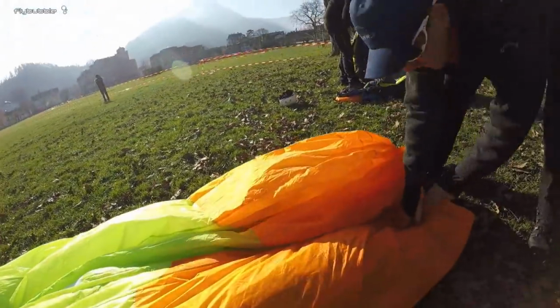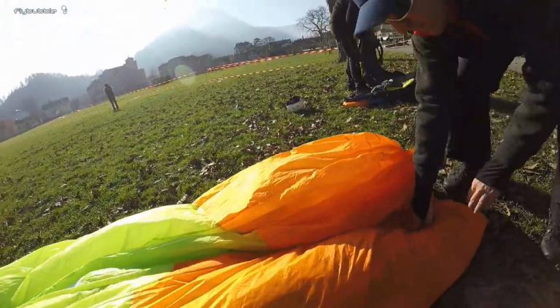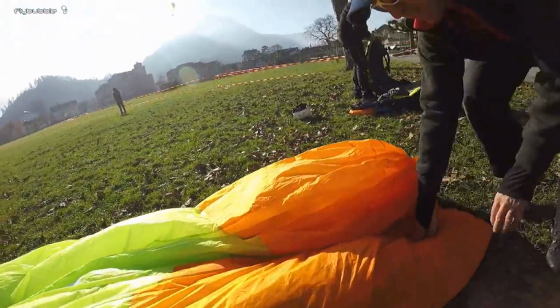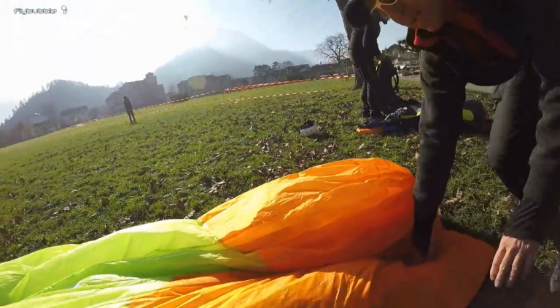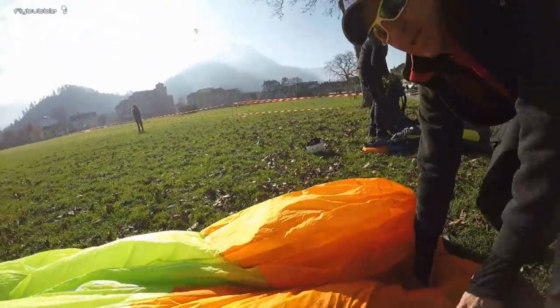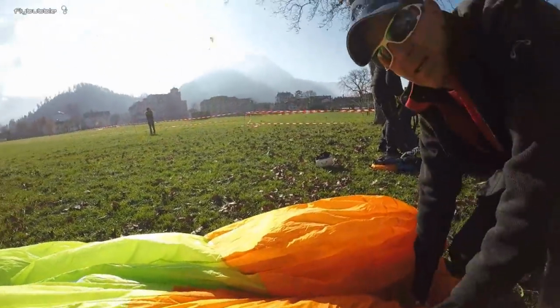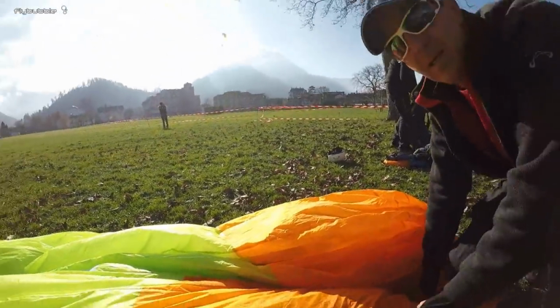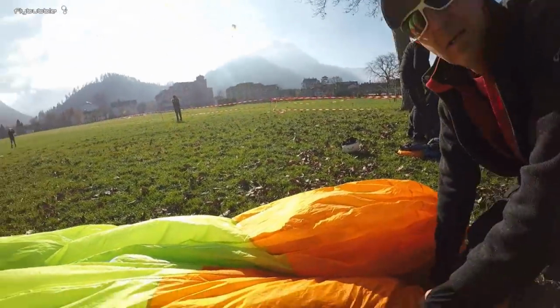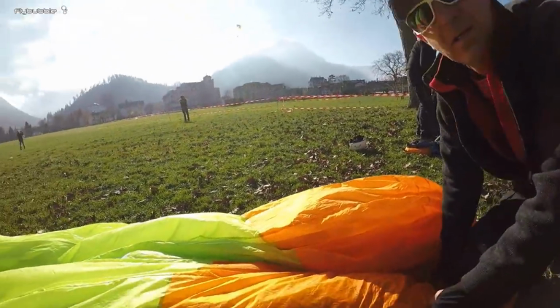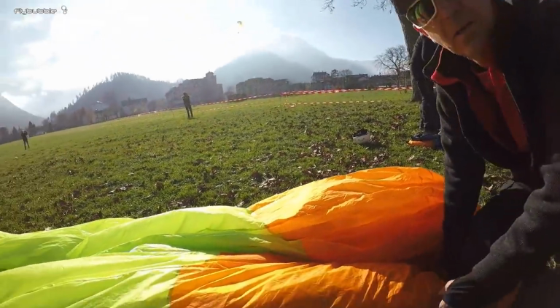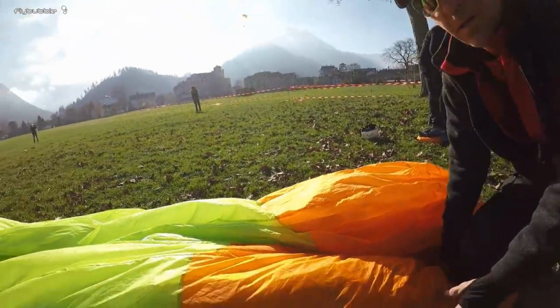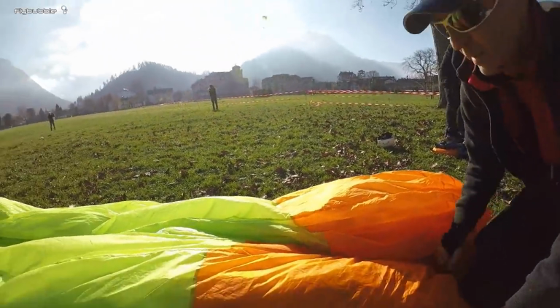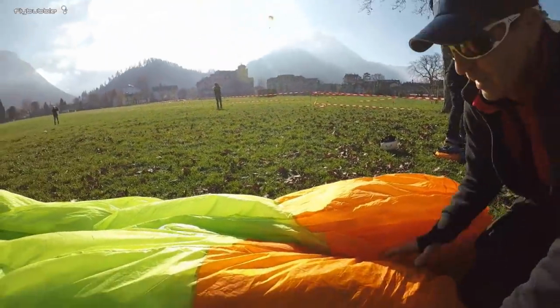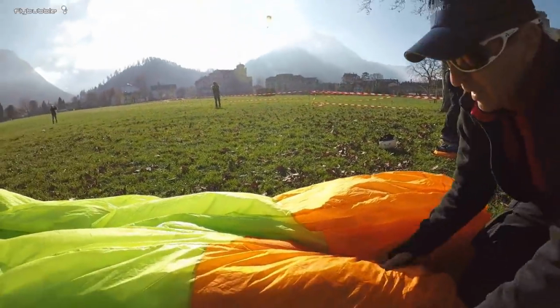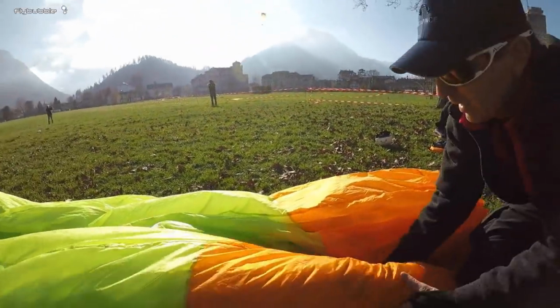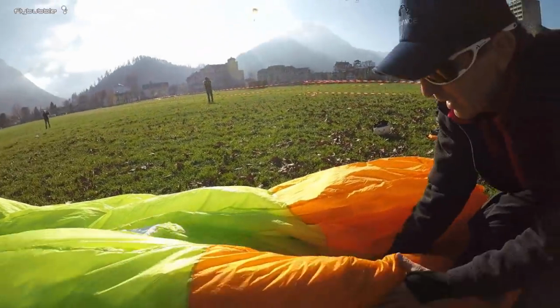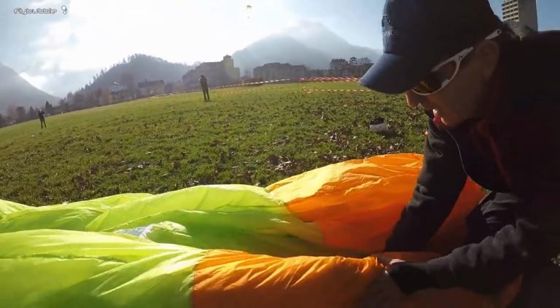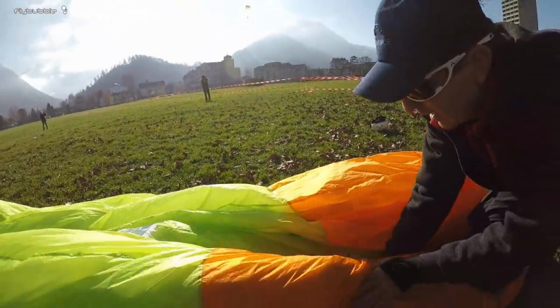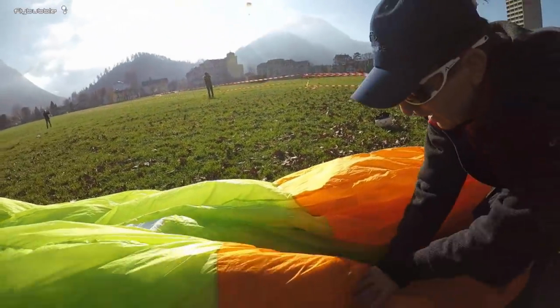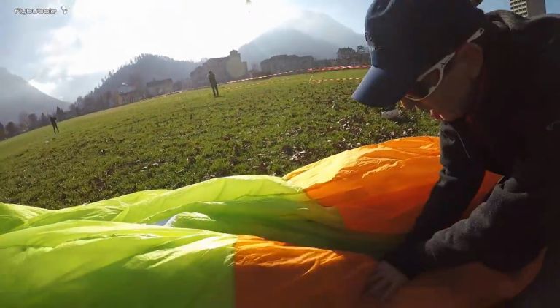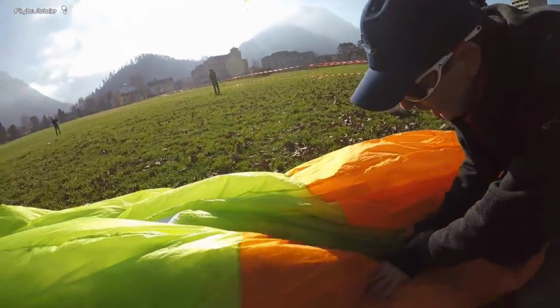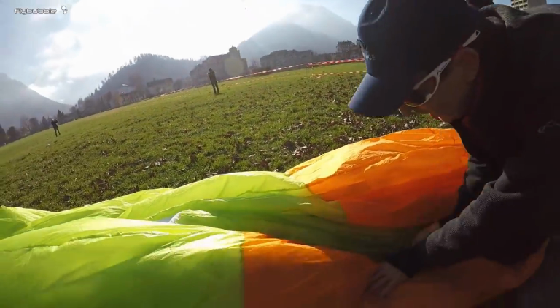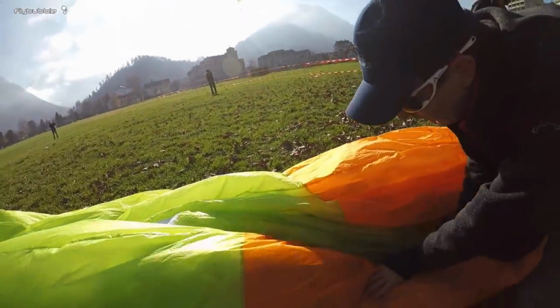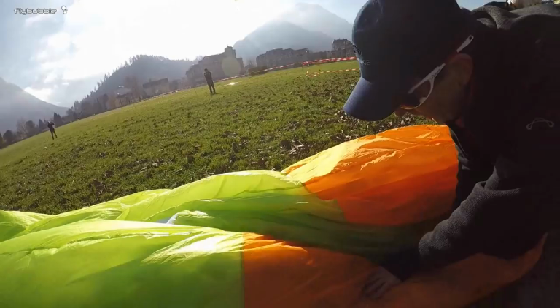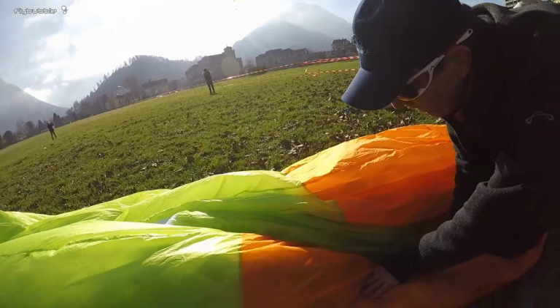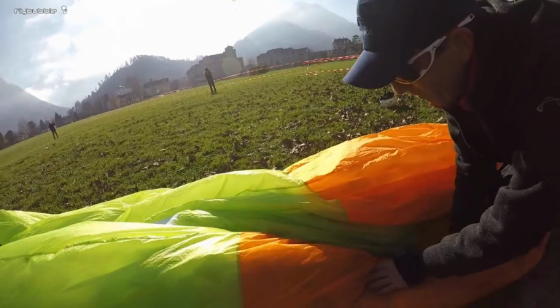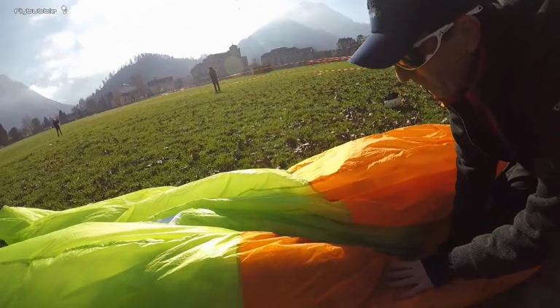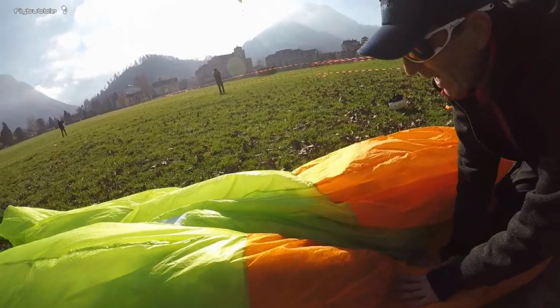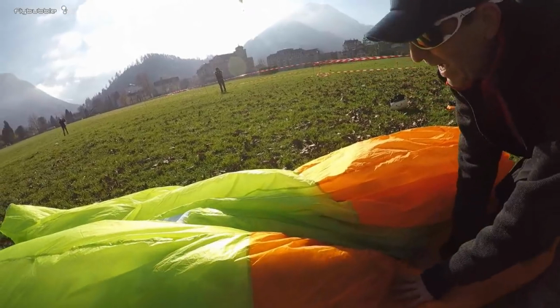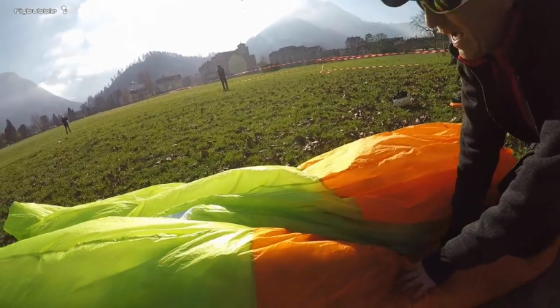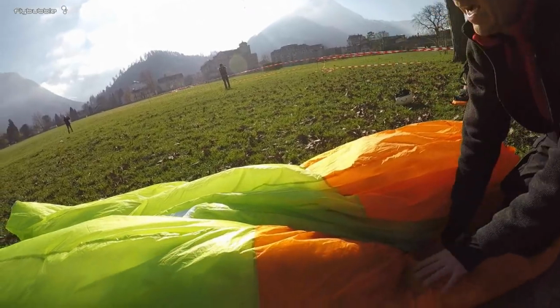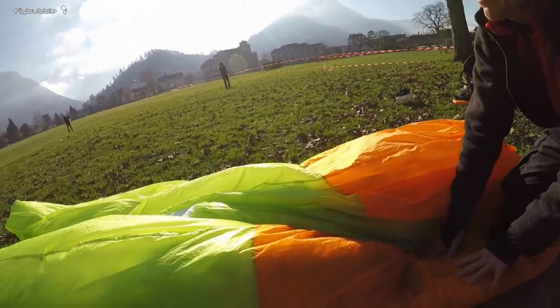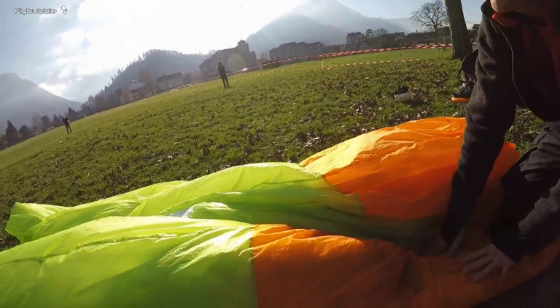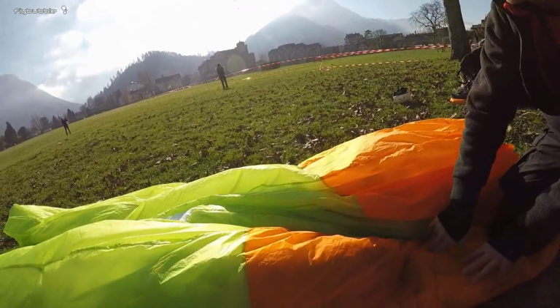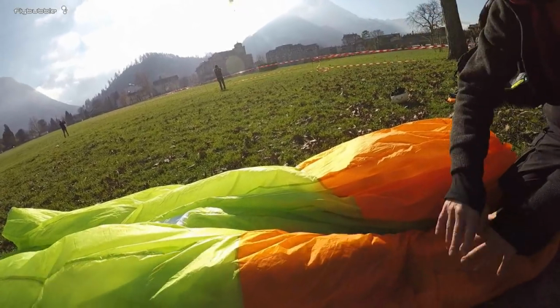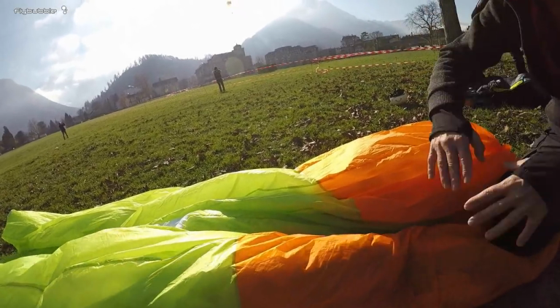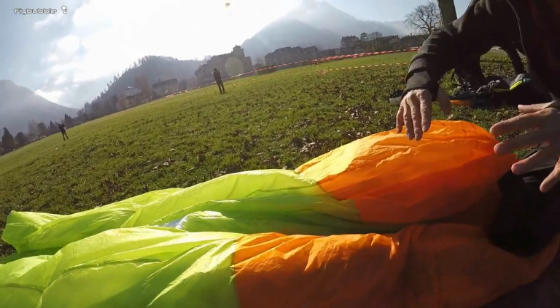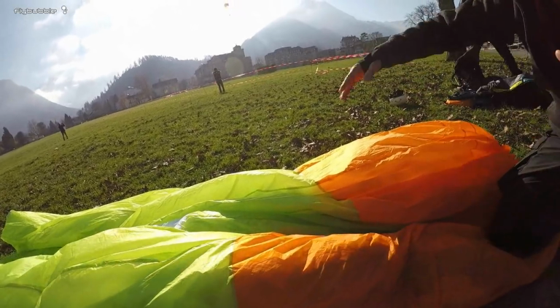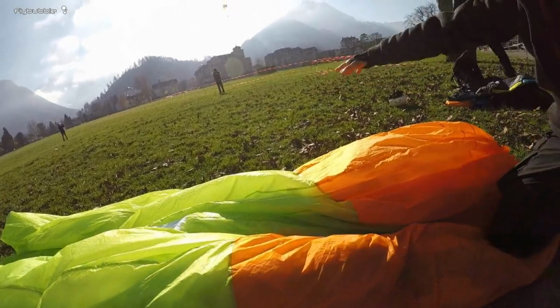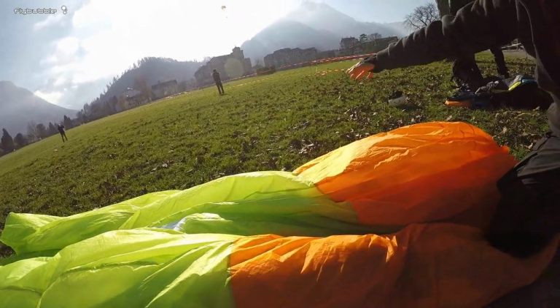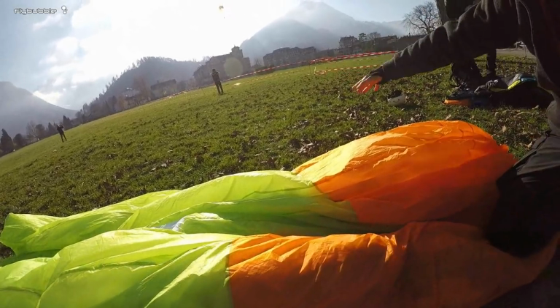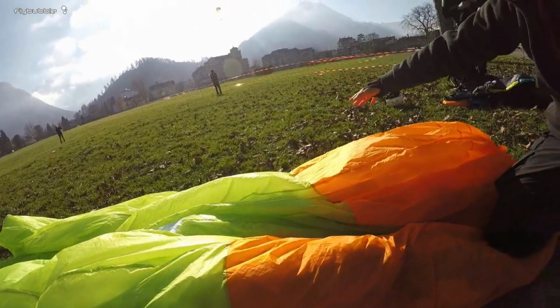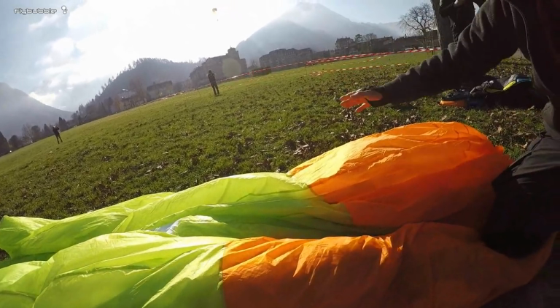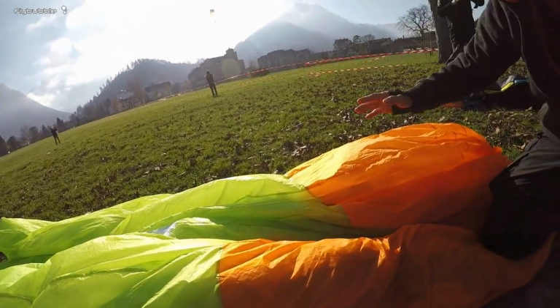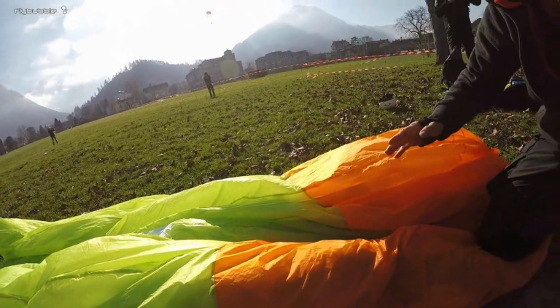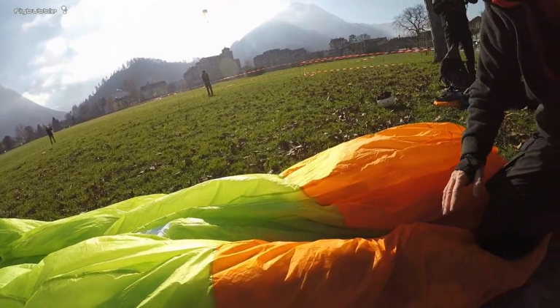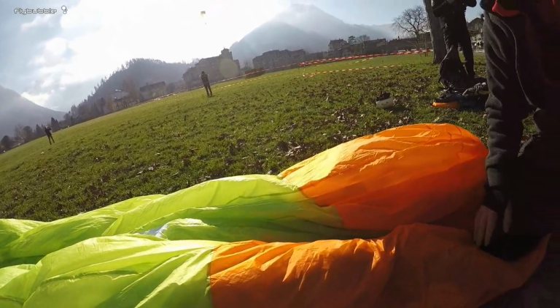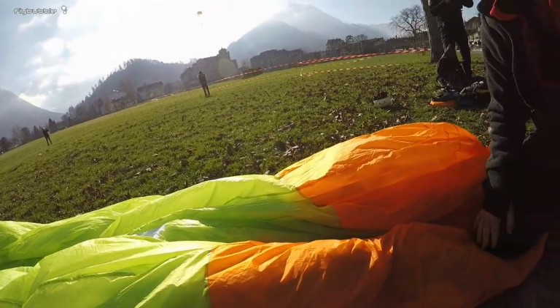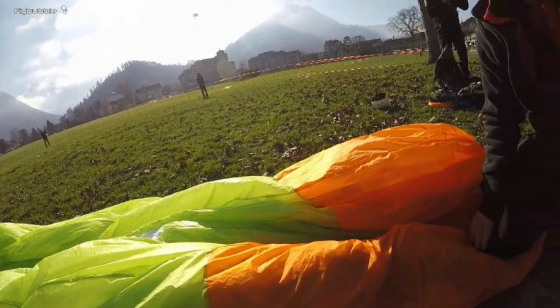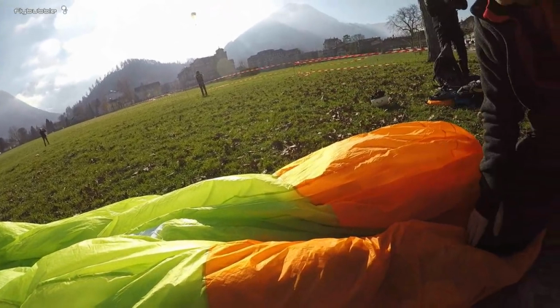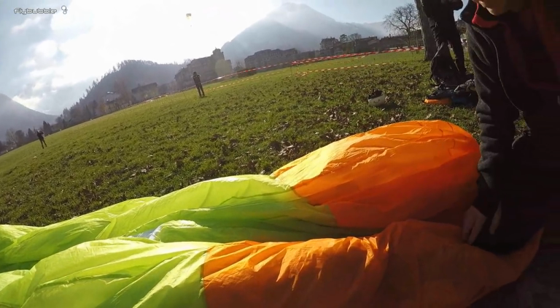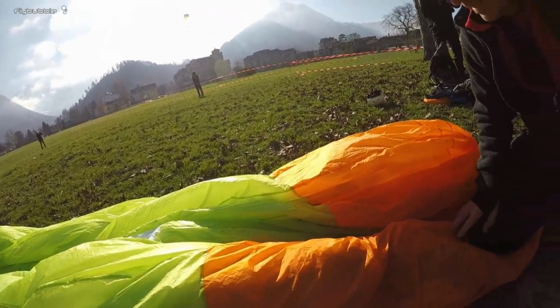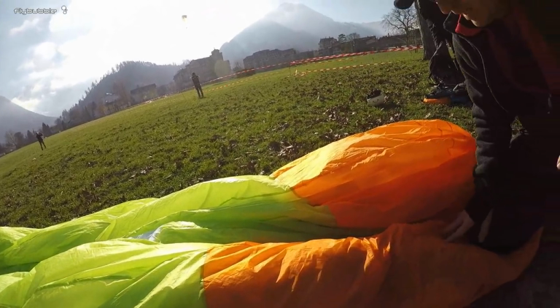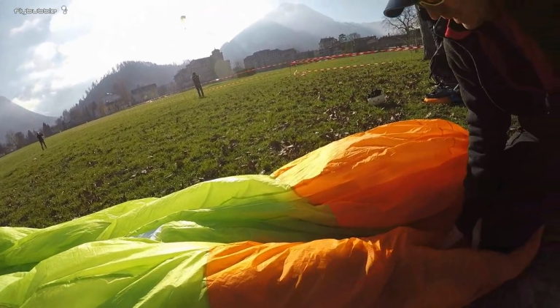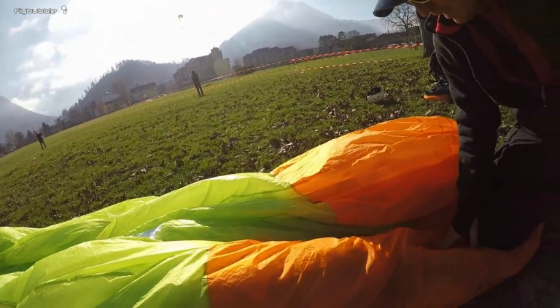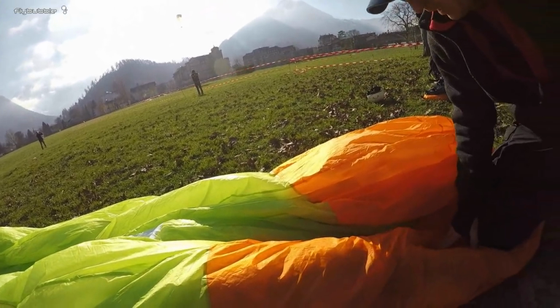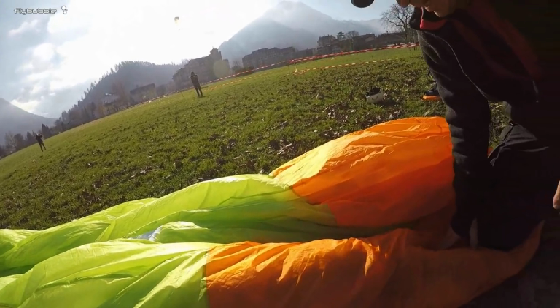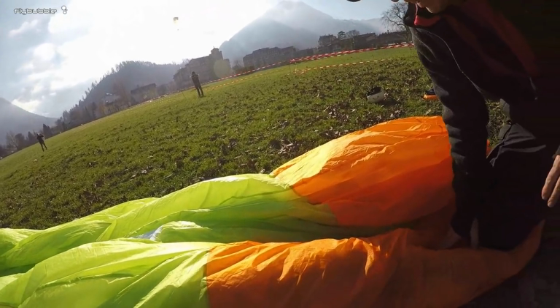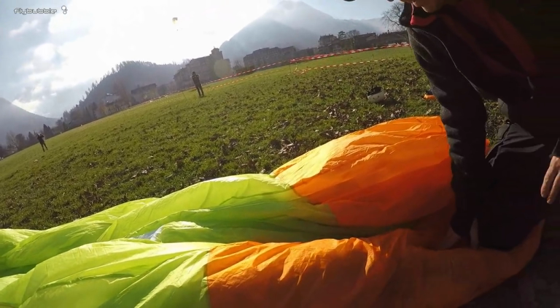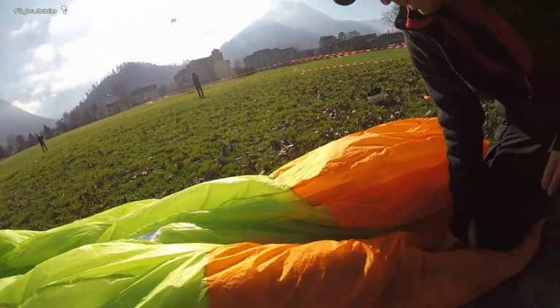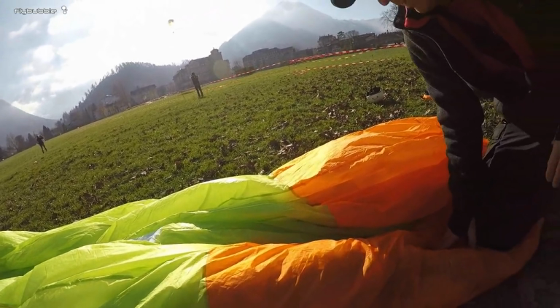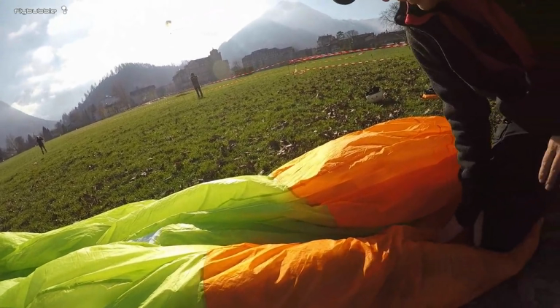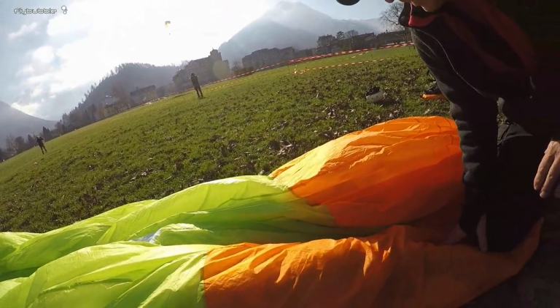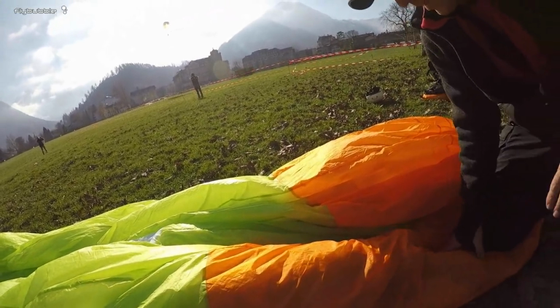Hello, can you explain the folding a little bit? Should I start from the beginning? Just from this point you've rolled it in.